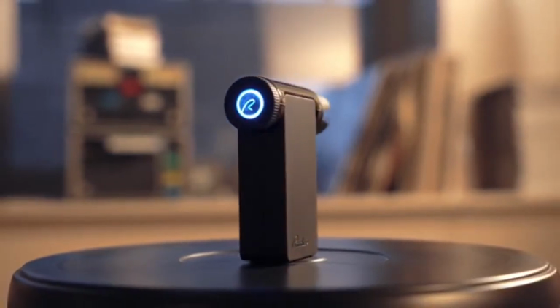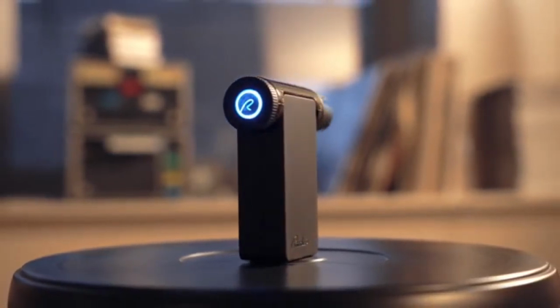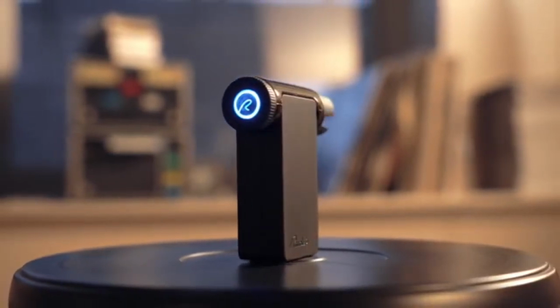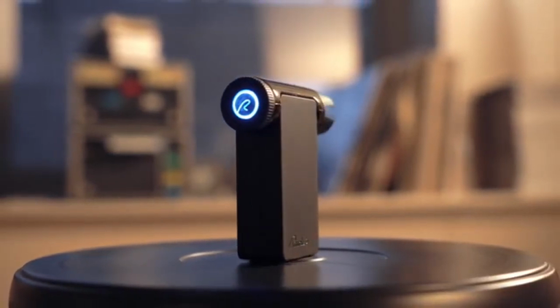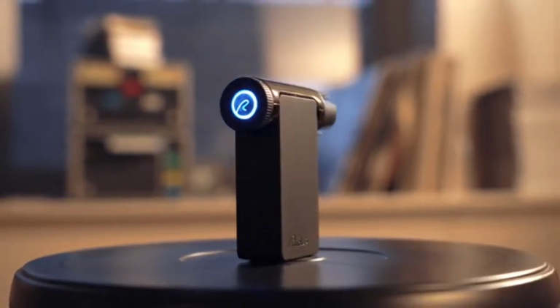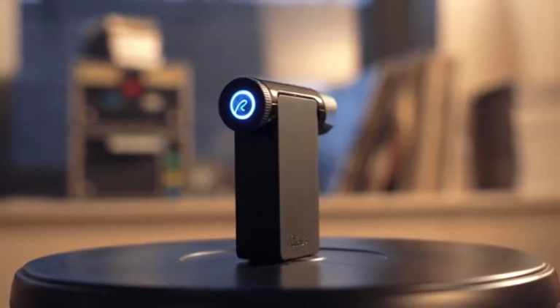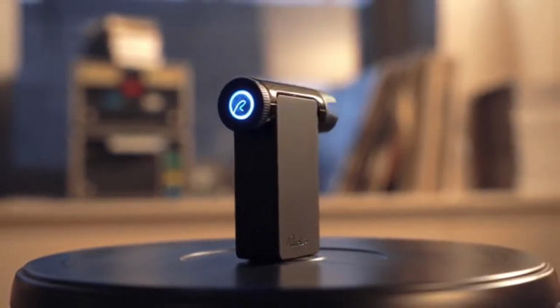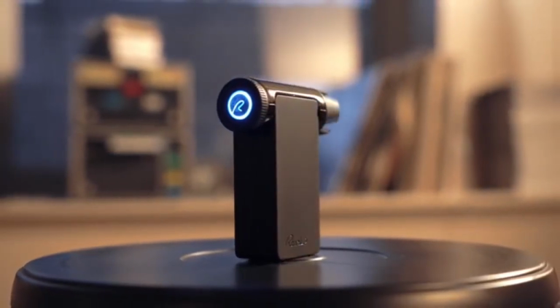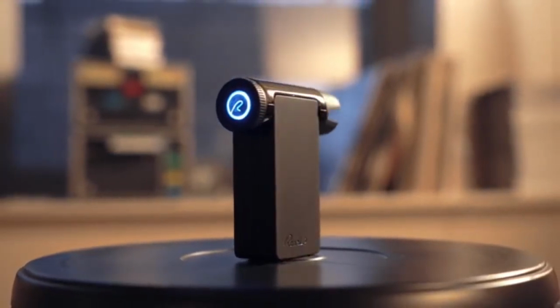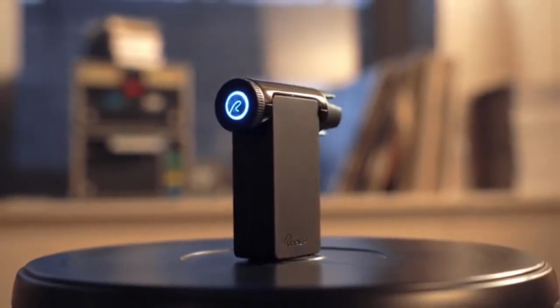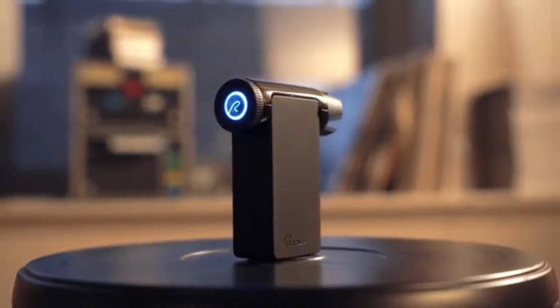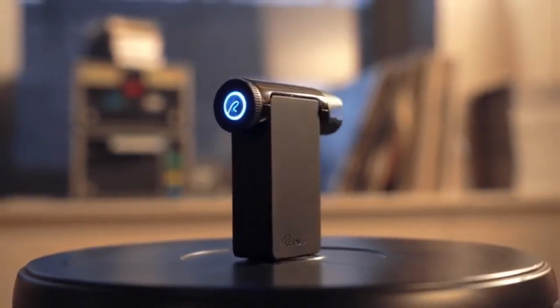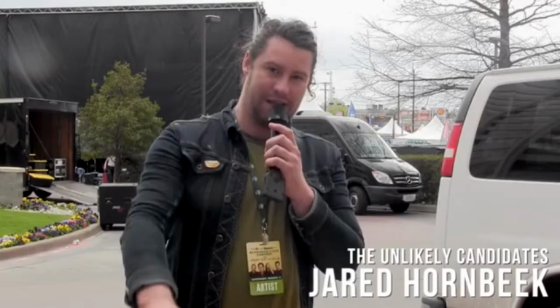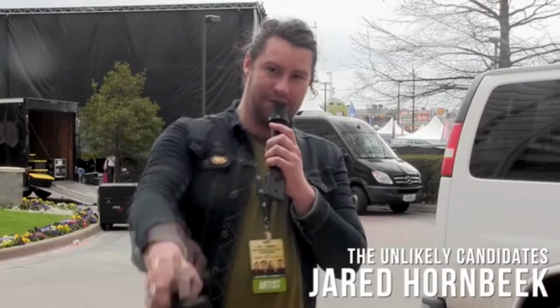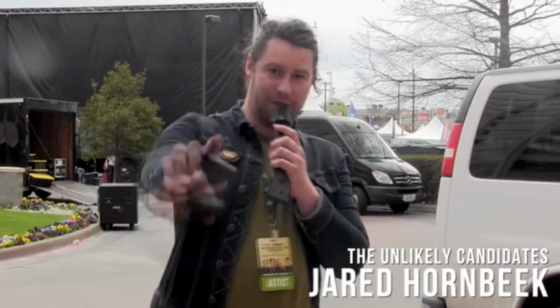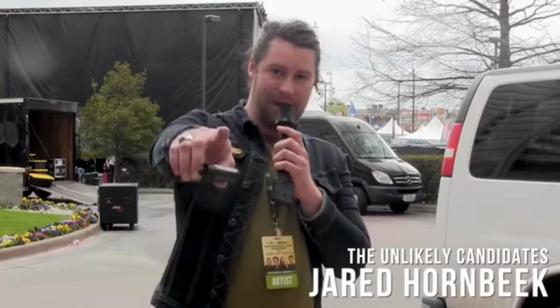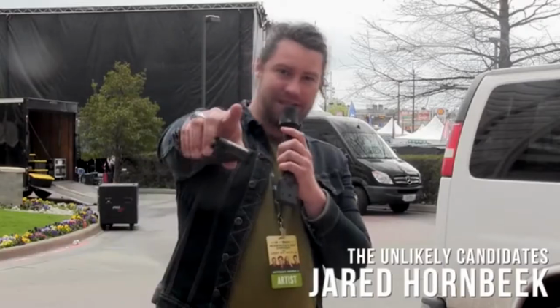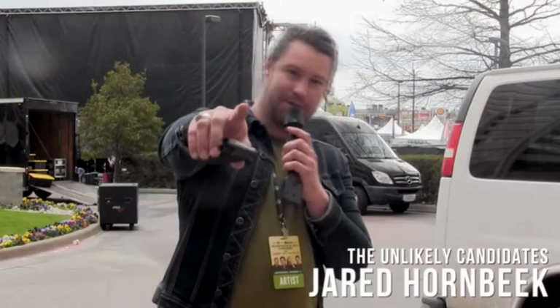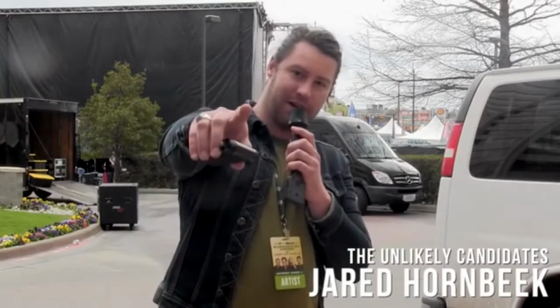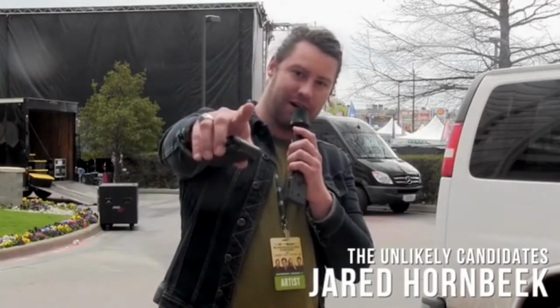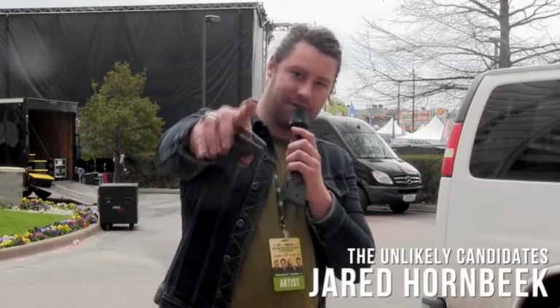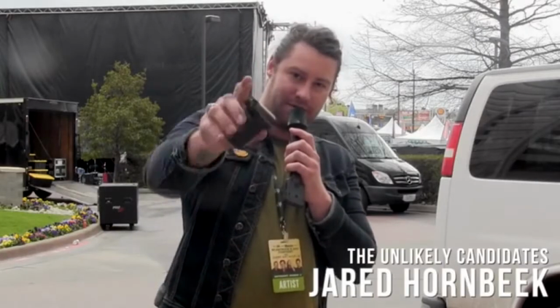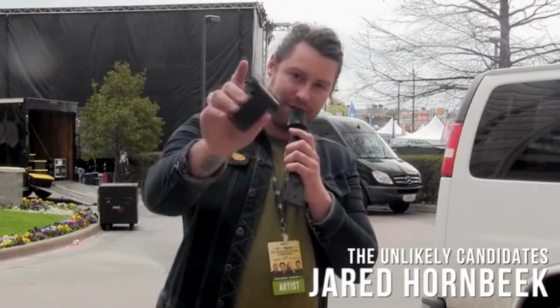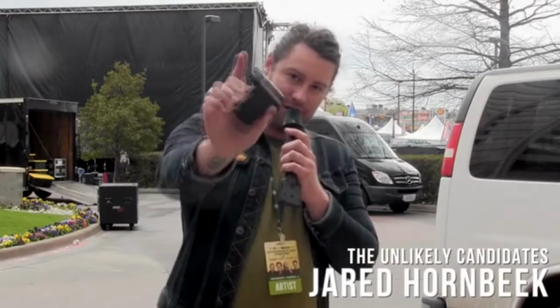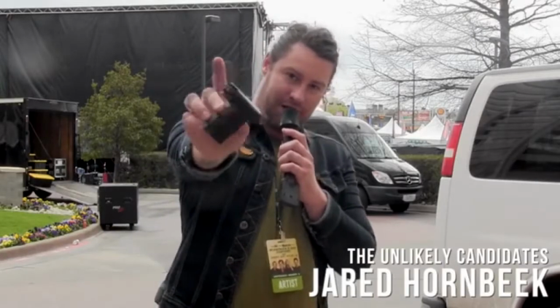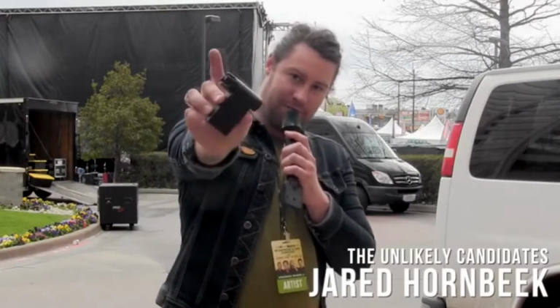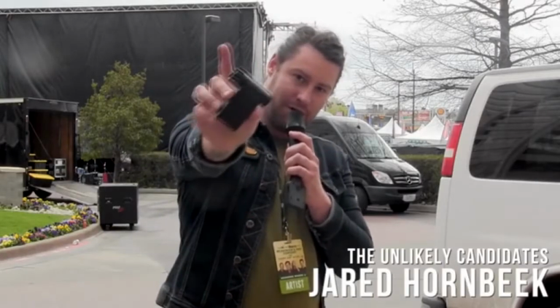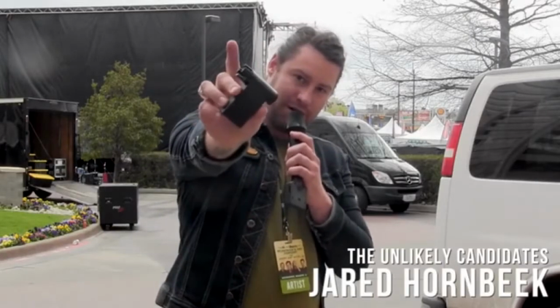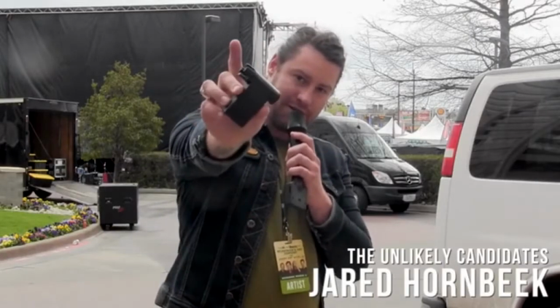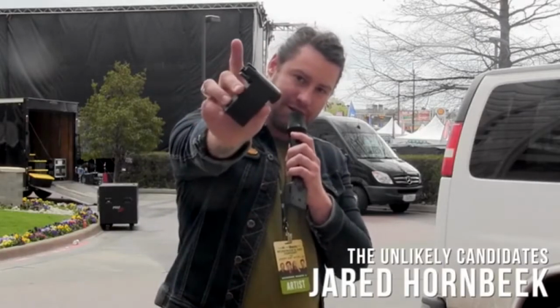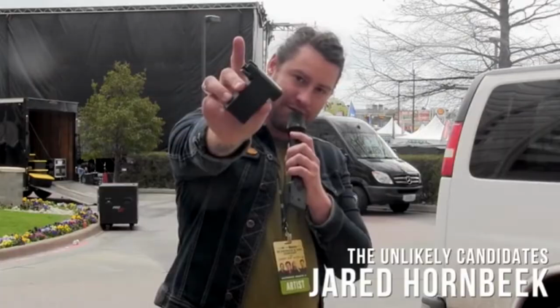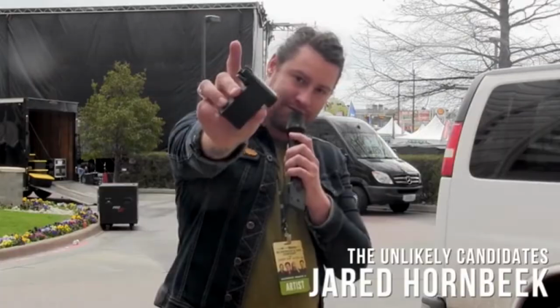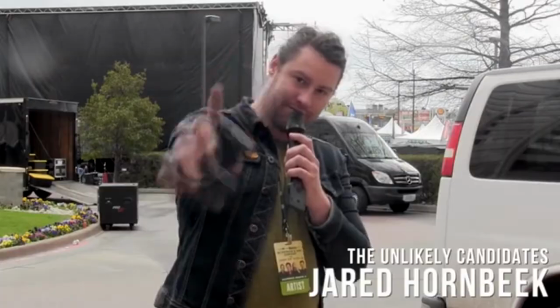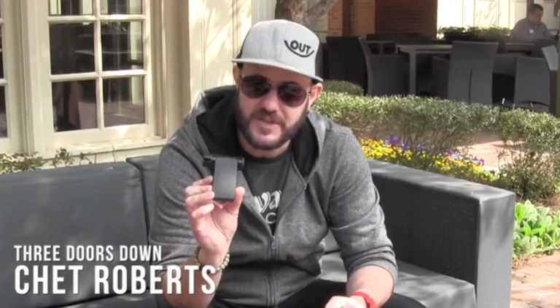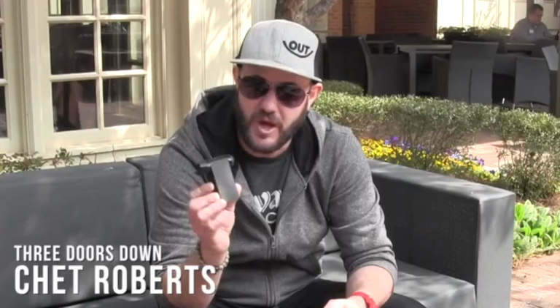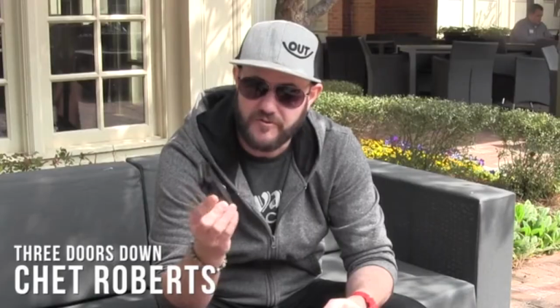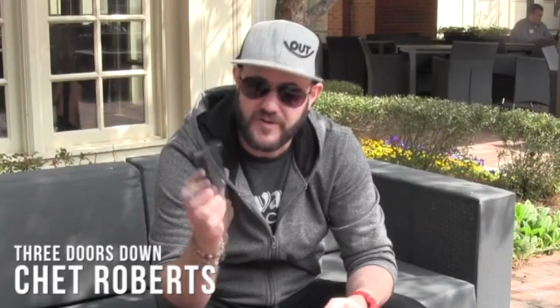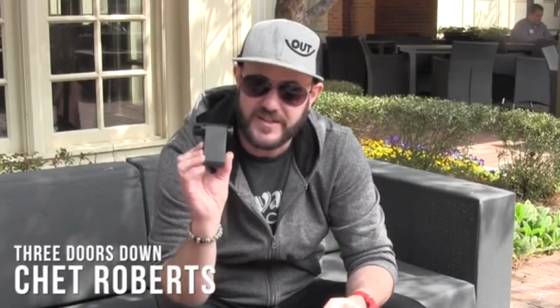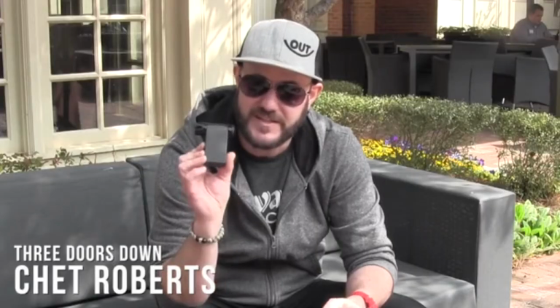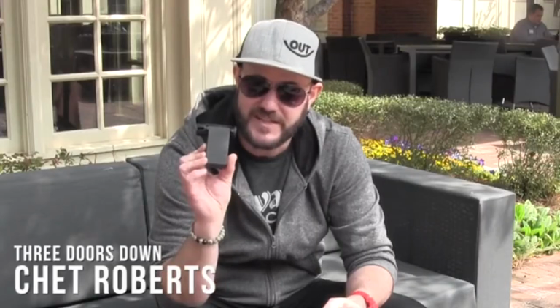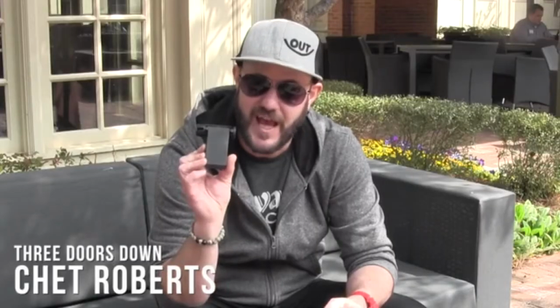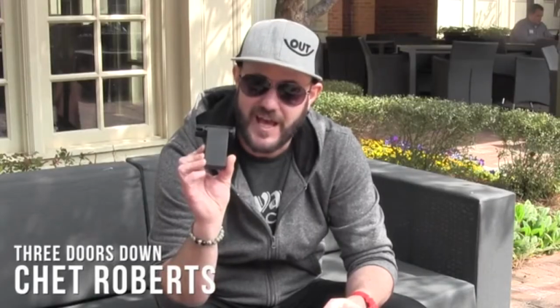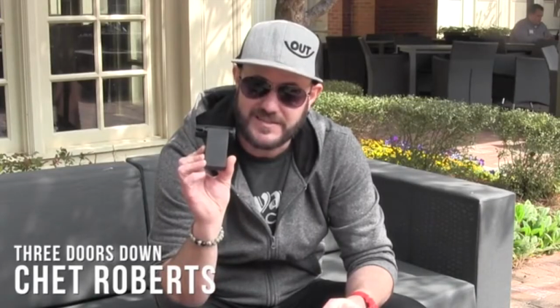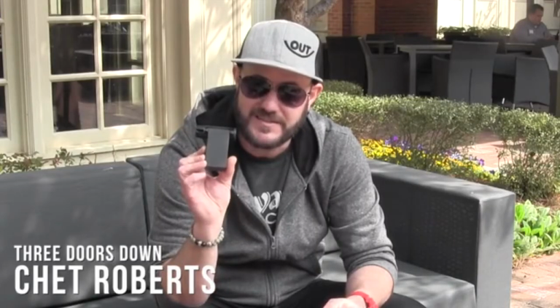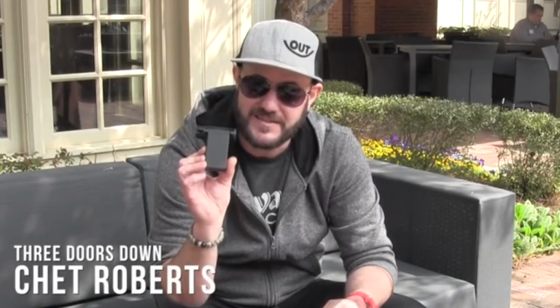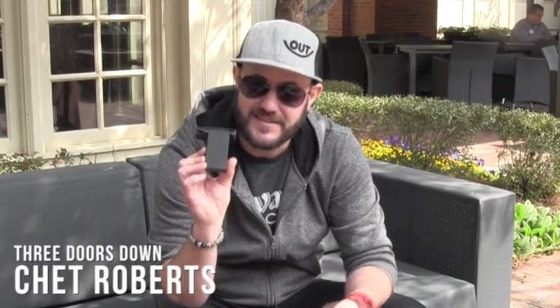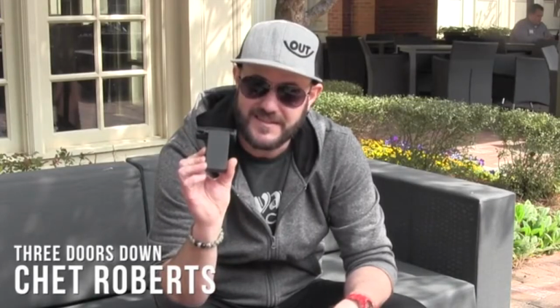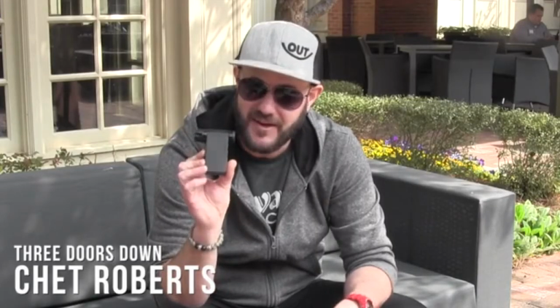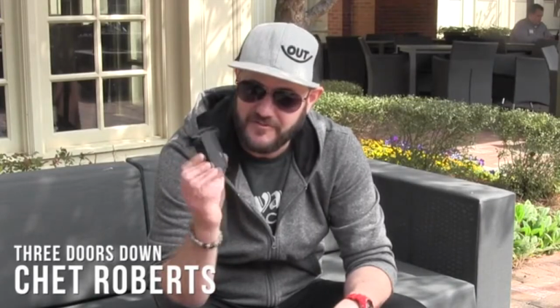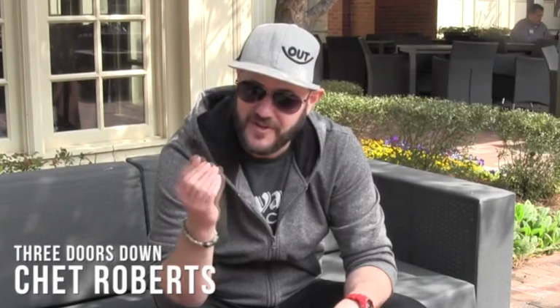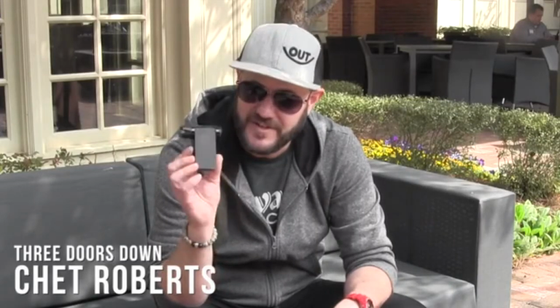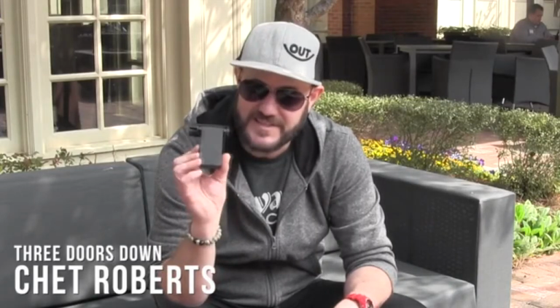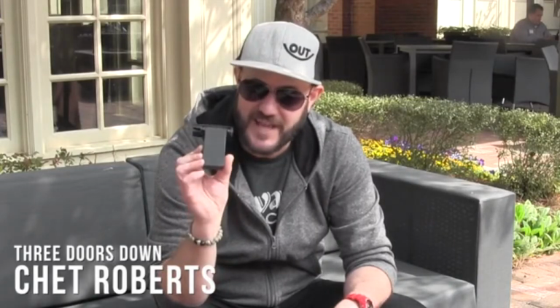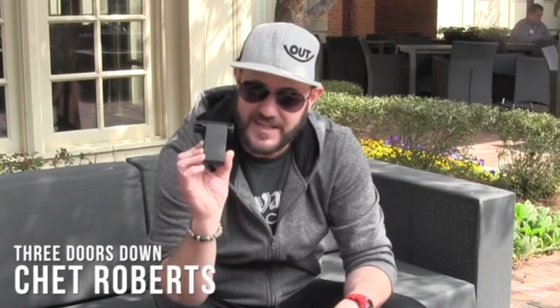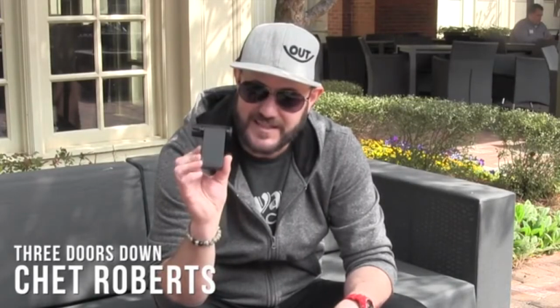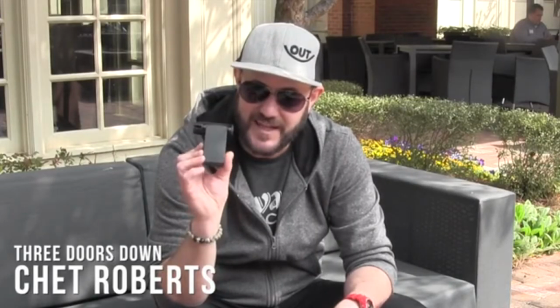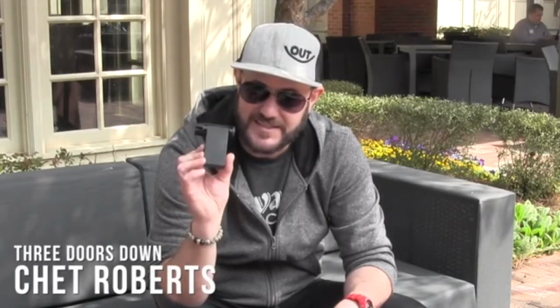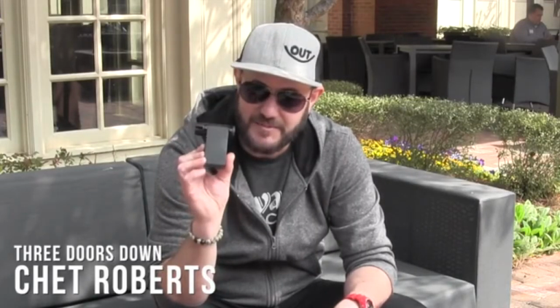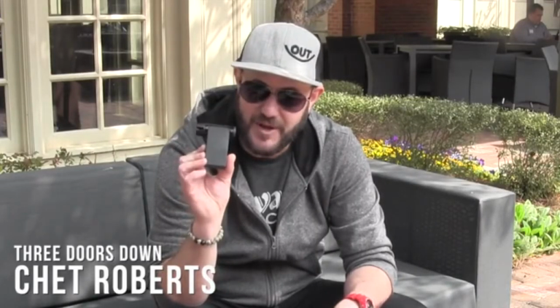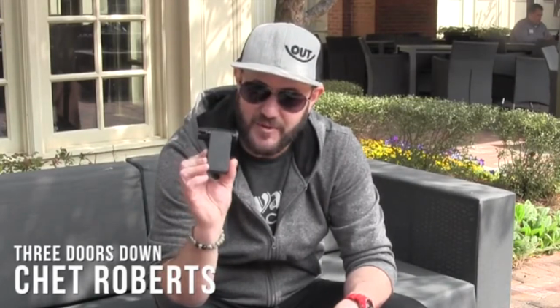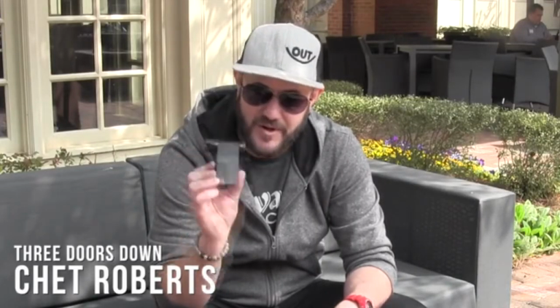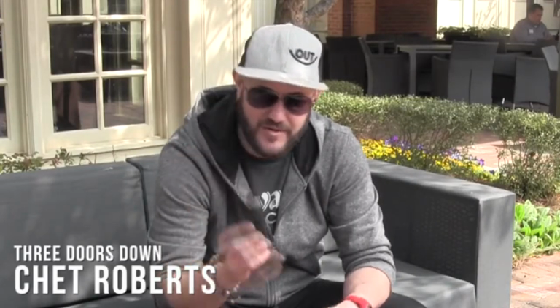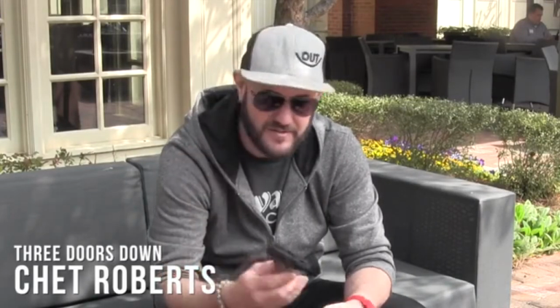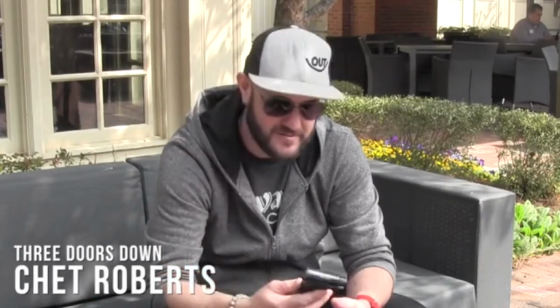Thanks Kickstarter. If you're a bass player, you need Roadie too. Go fund these guys, they got something going on.